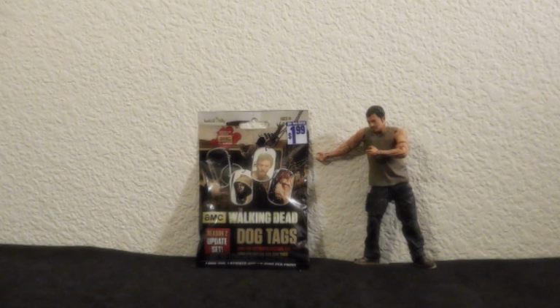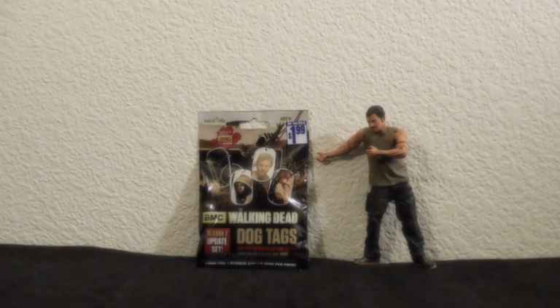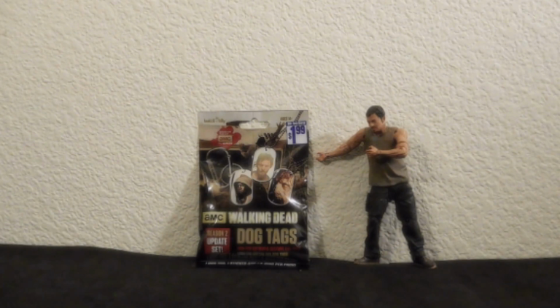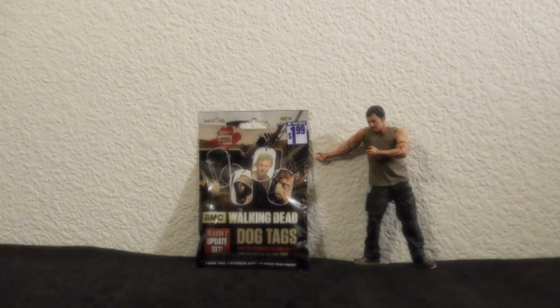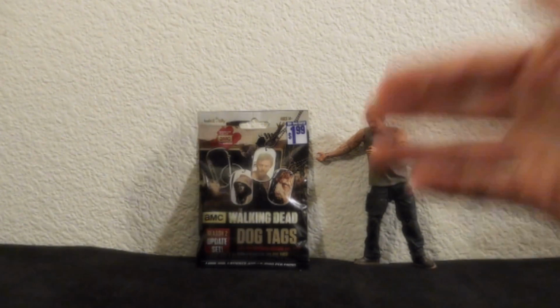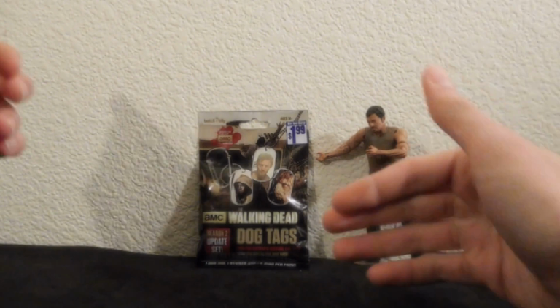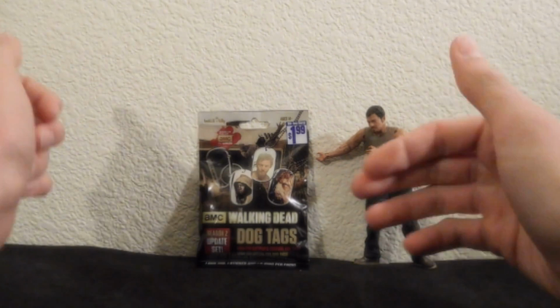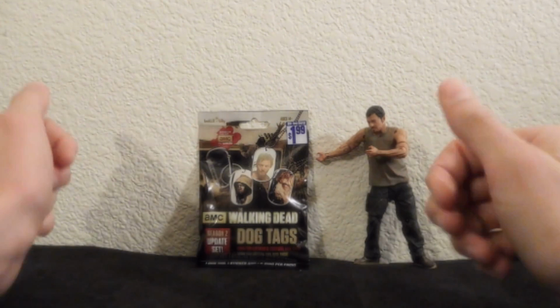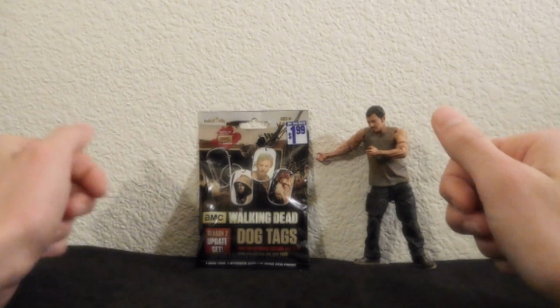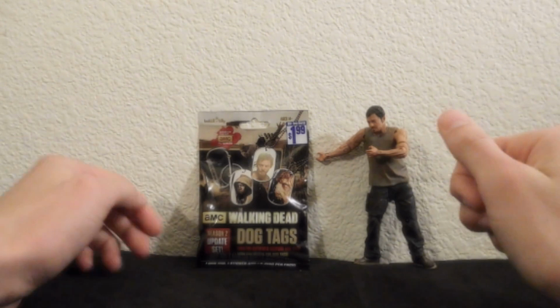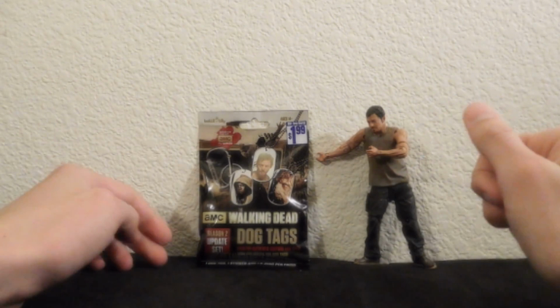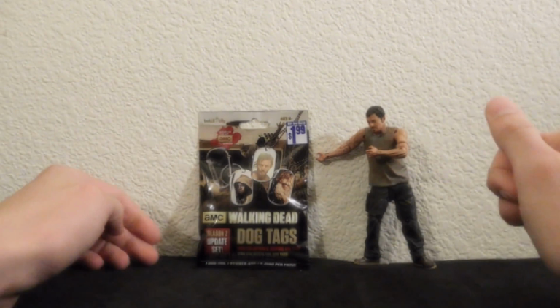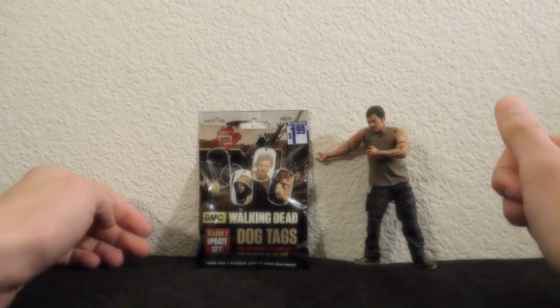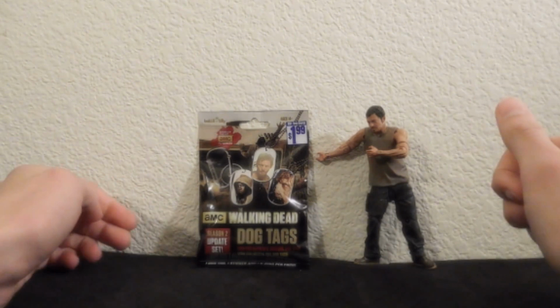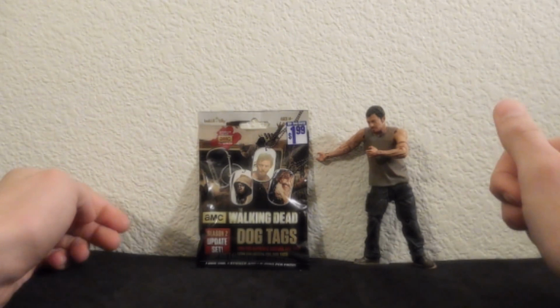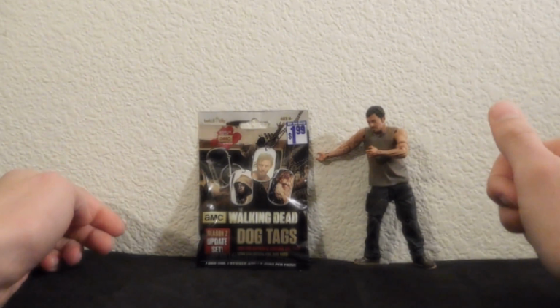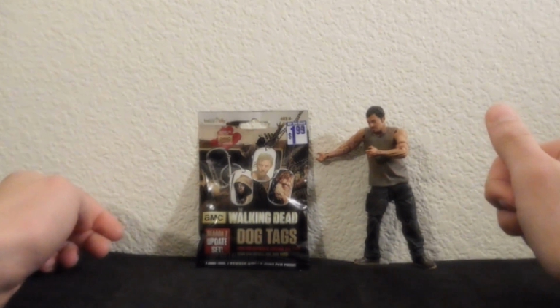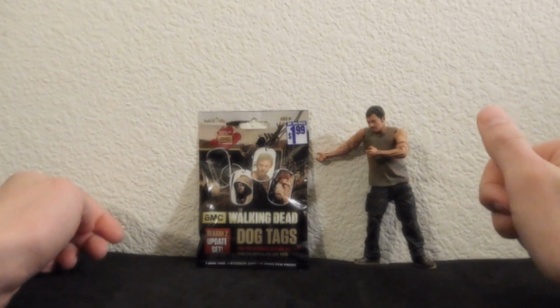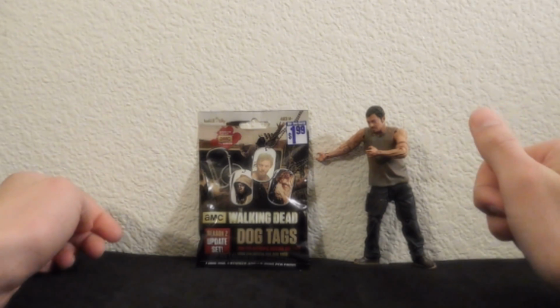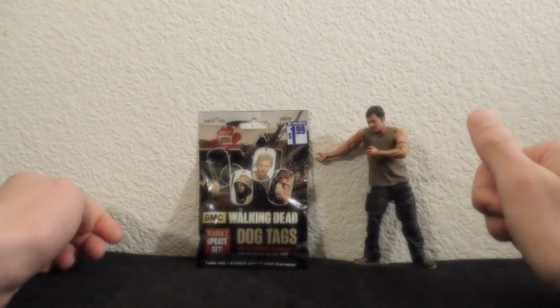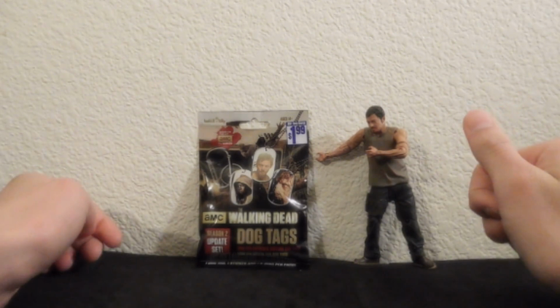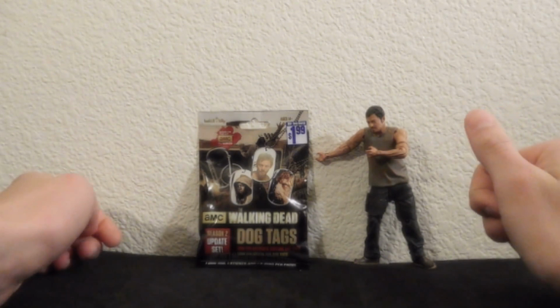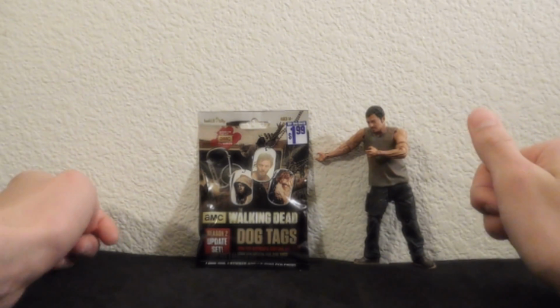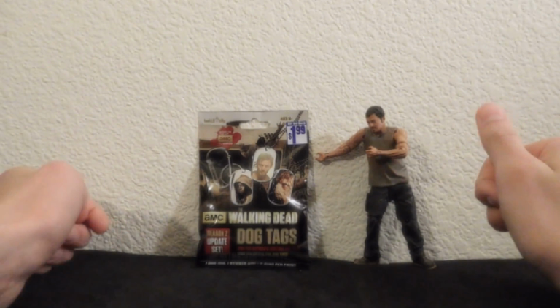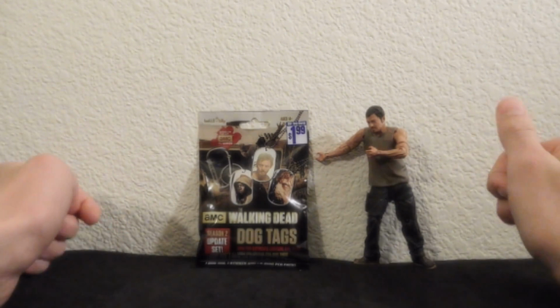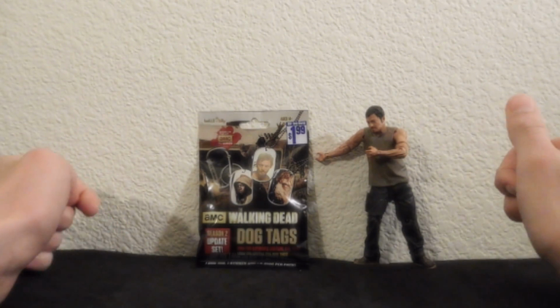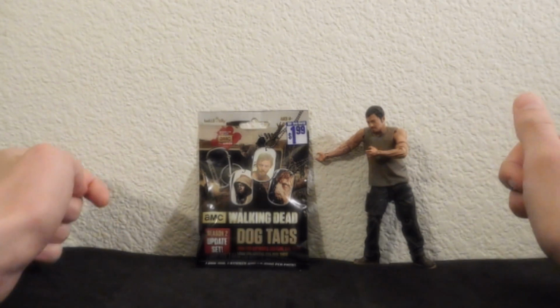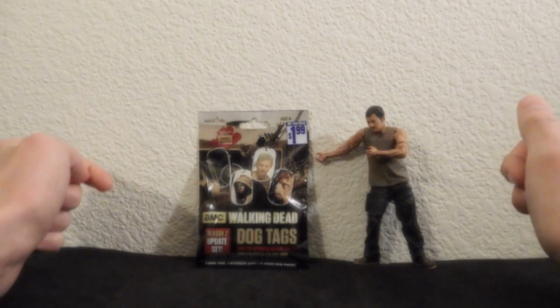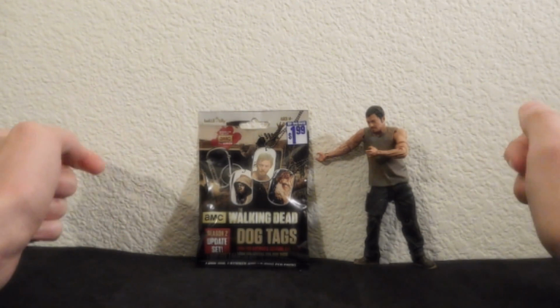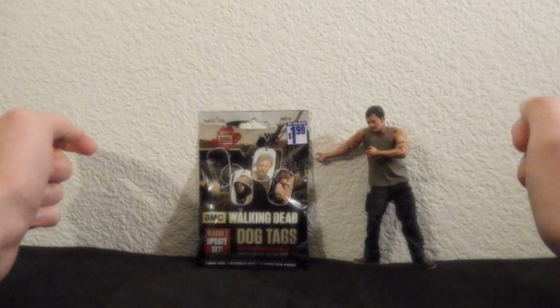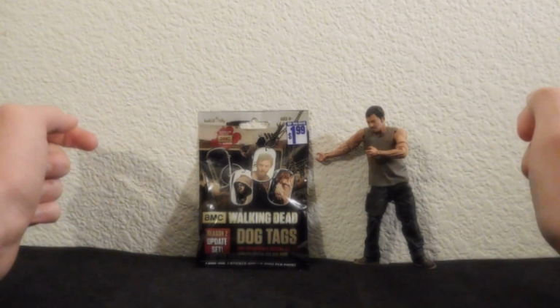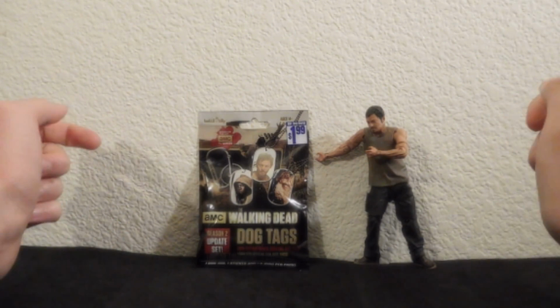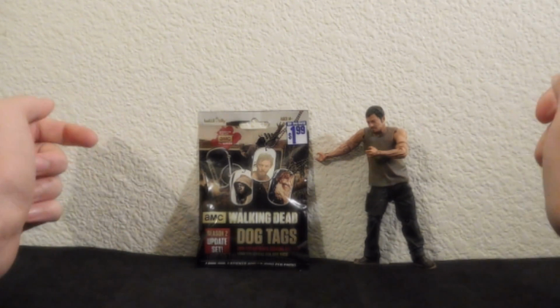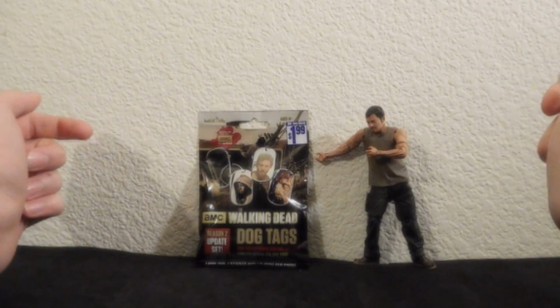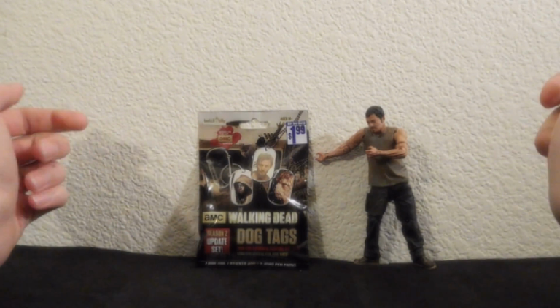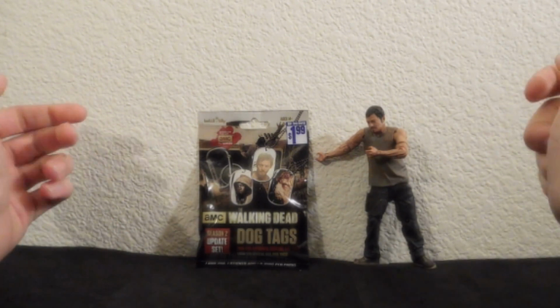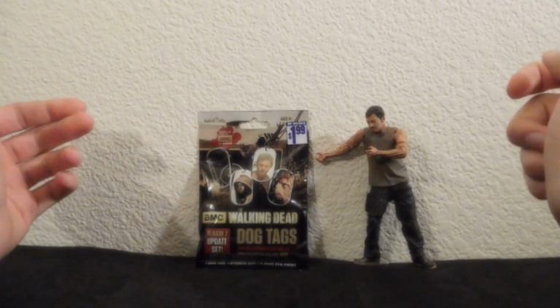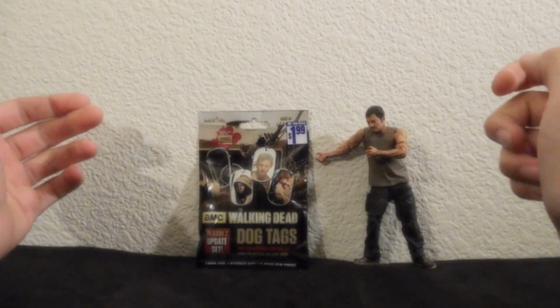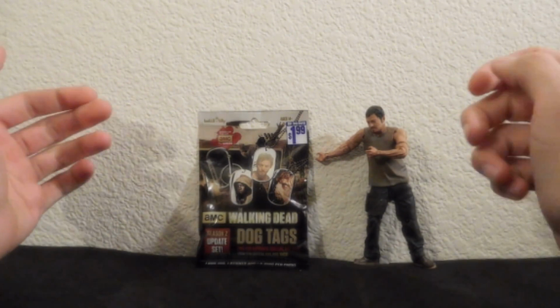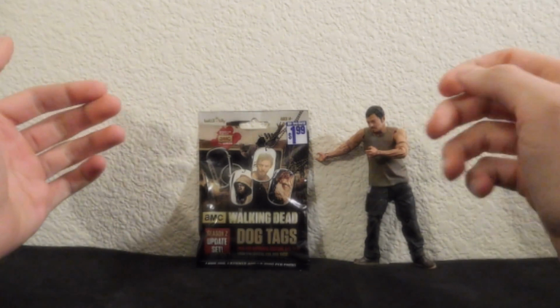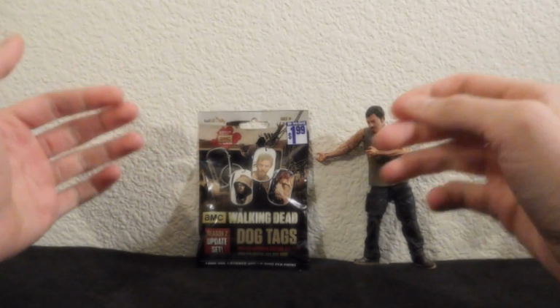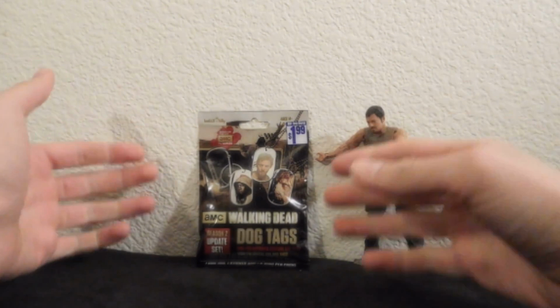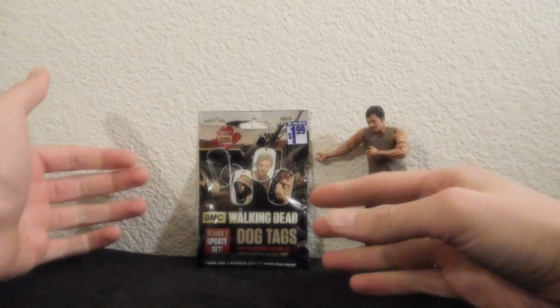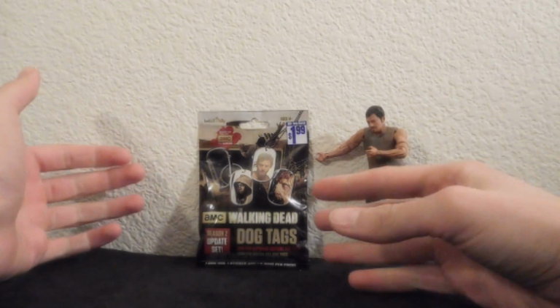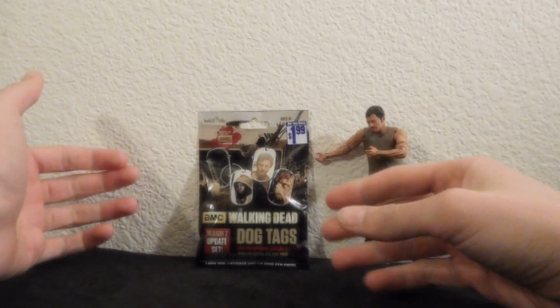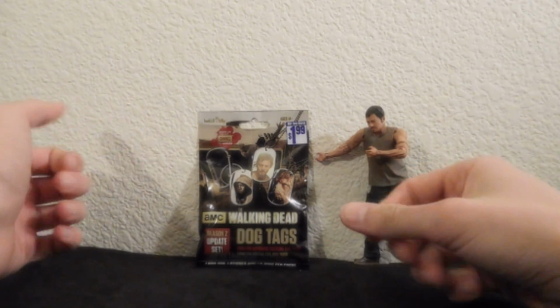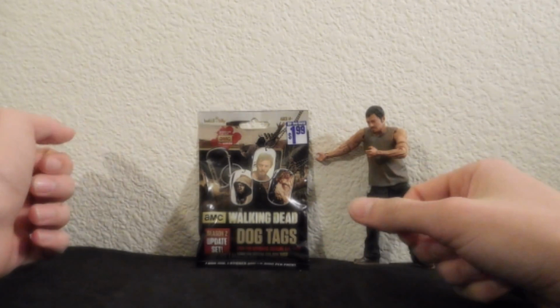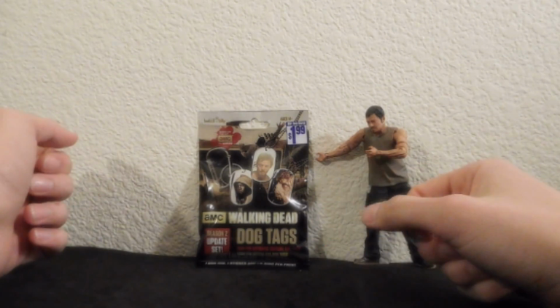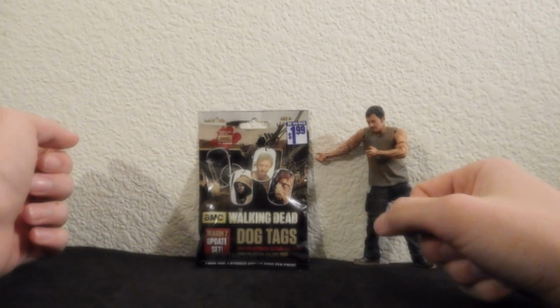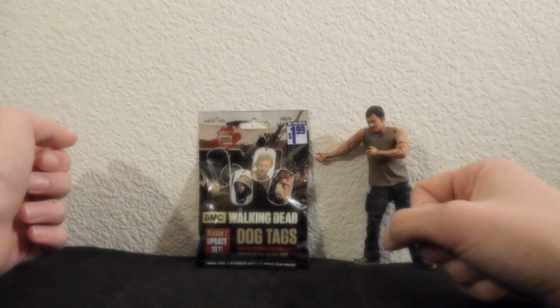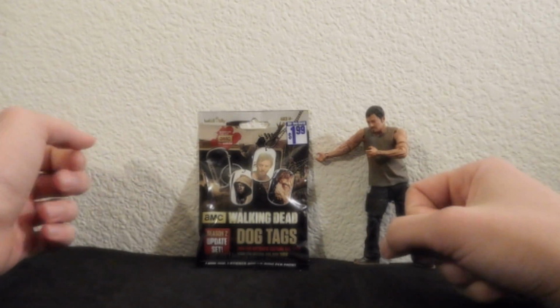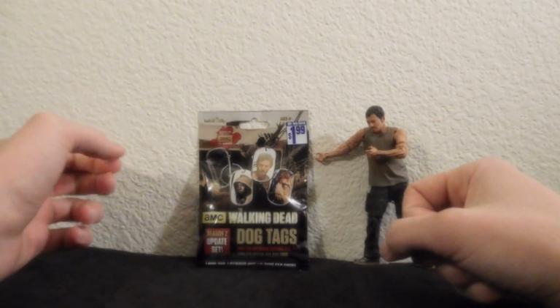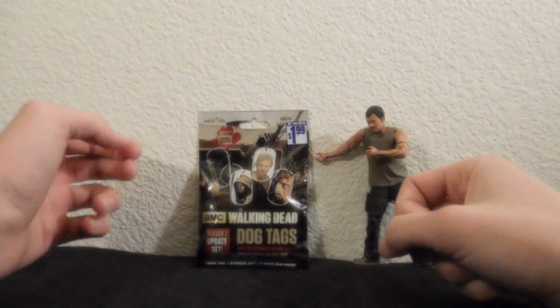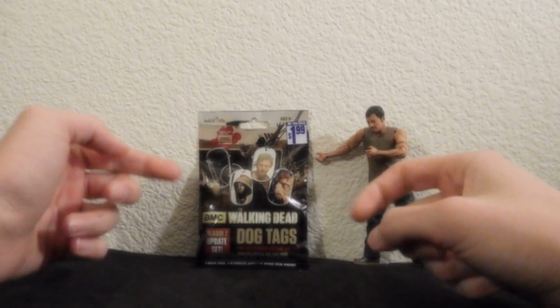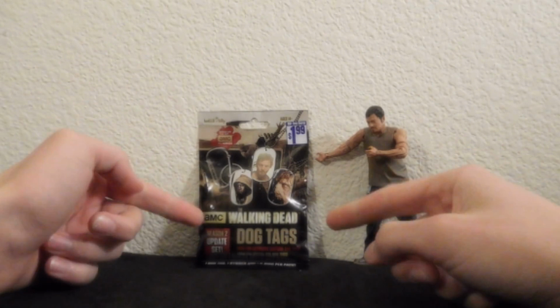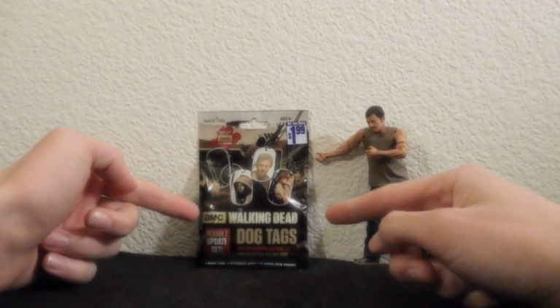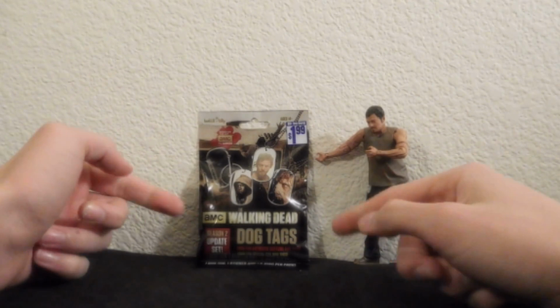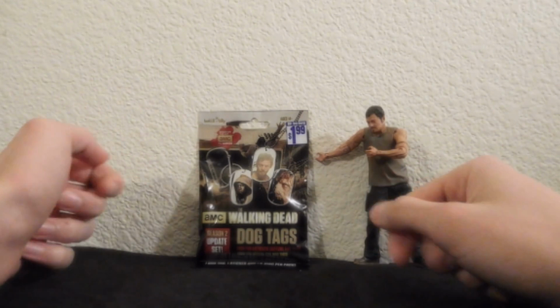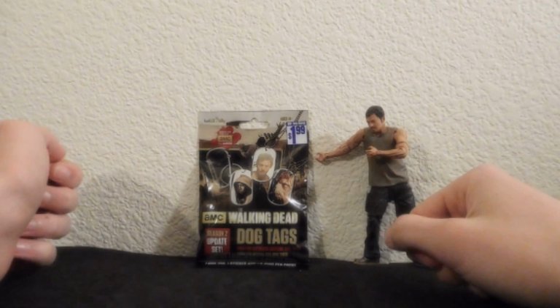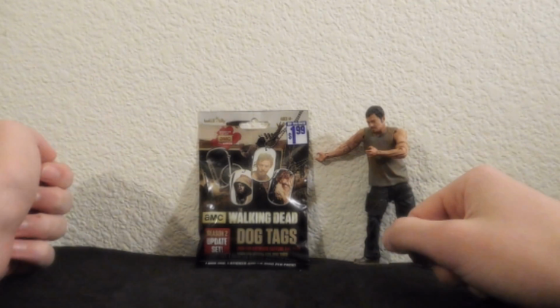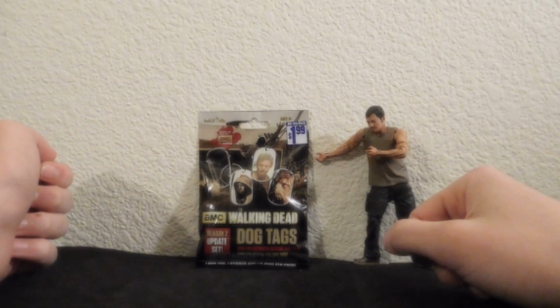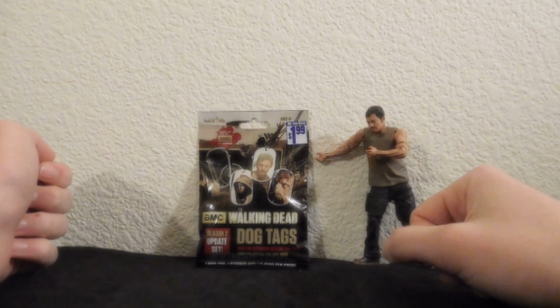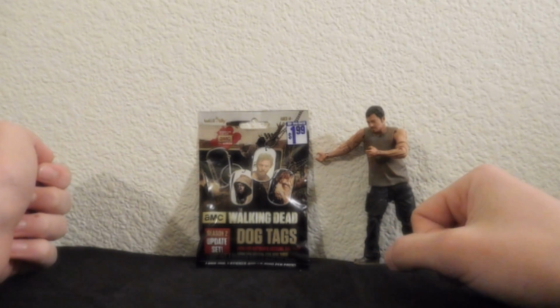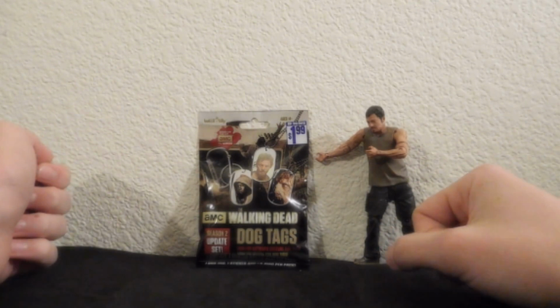Hey guys, welcome to another review. This time I'm reviewing a blind bag Walking Dead dog tag set.